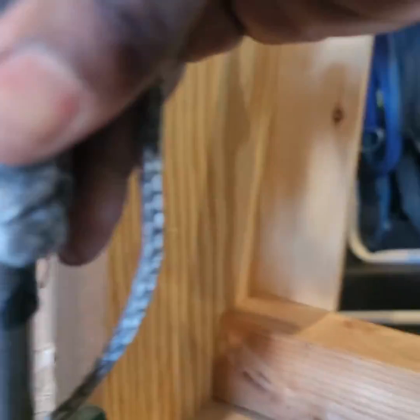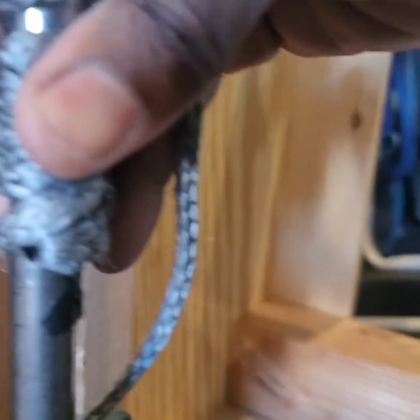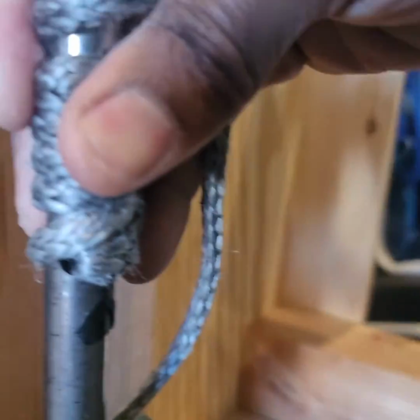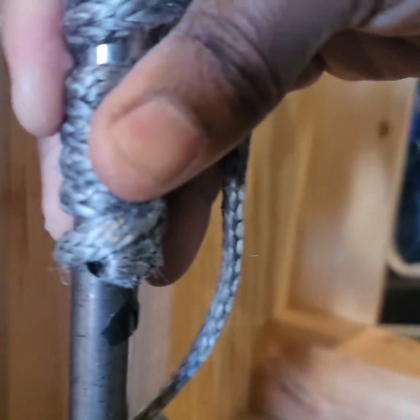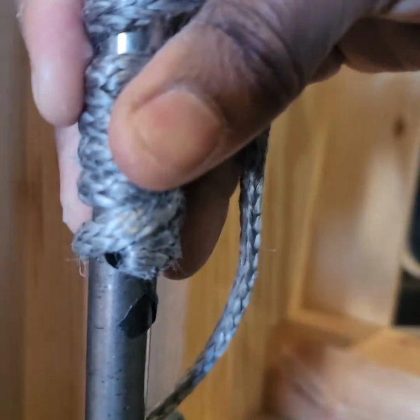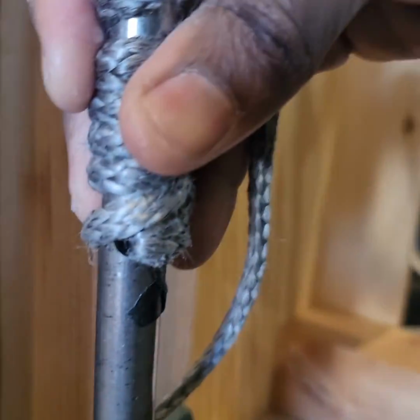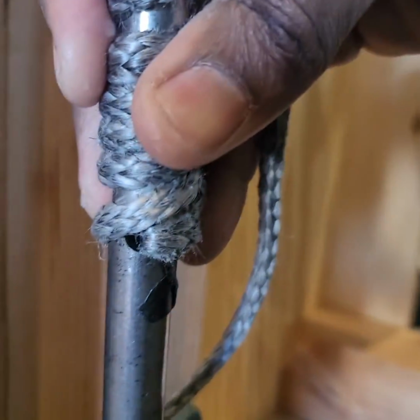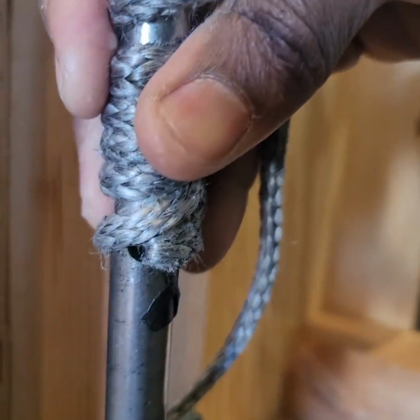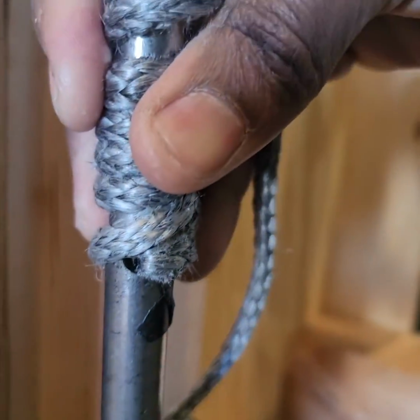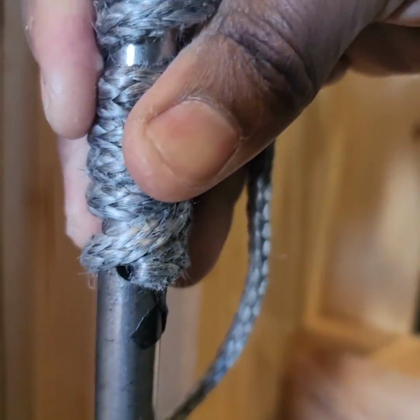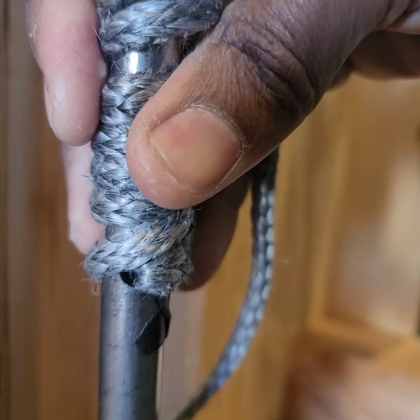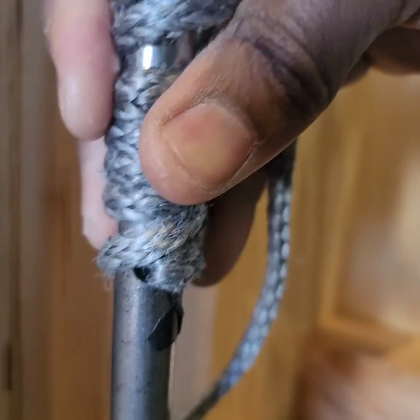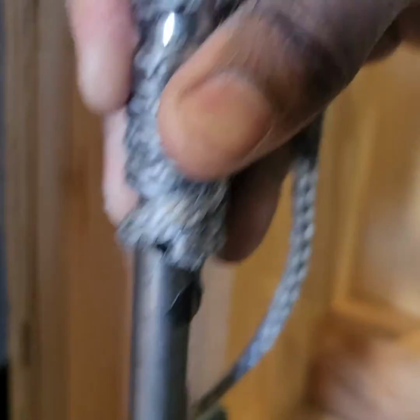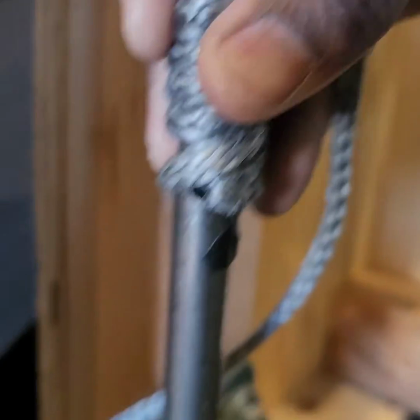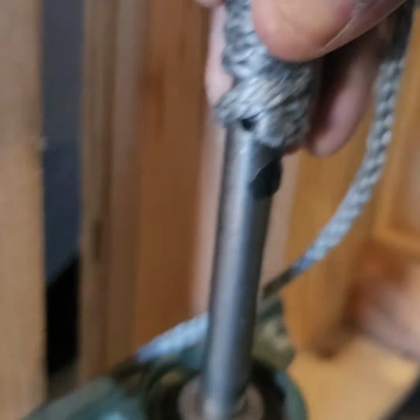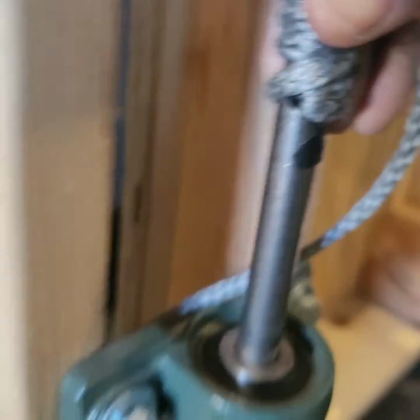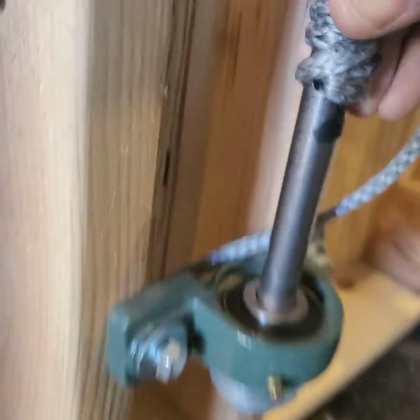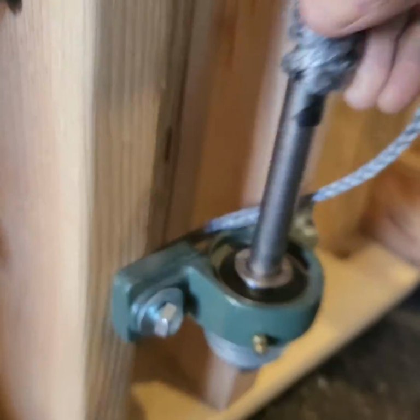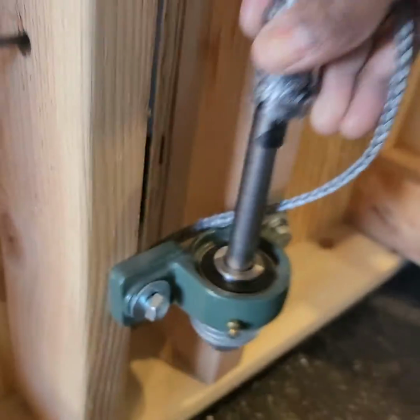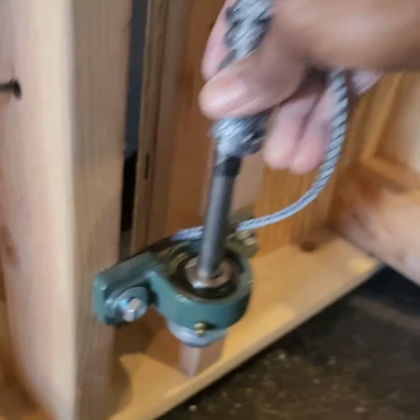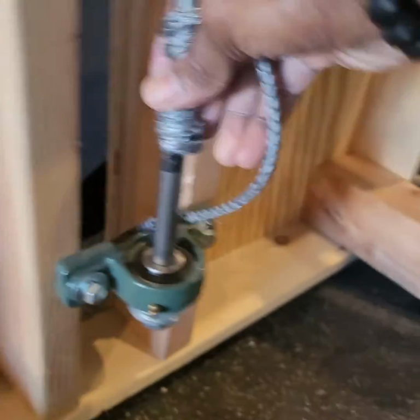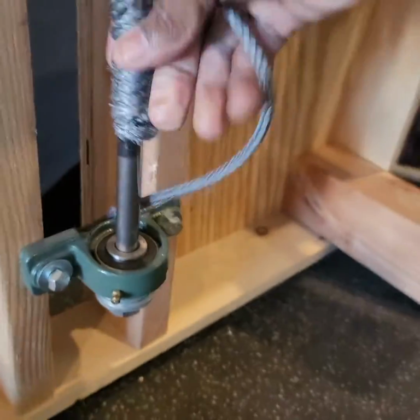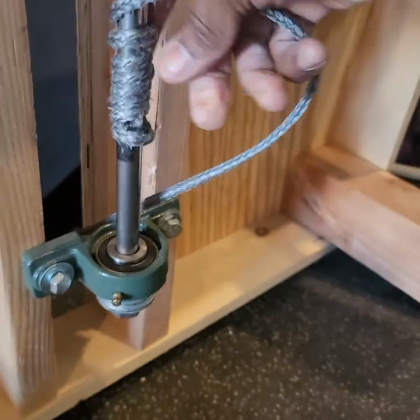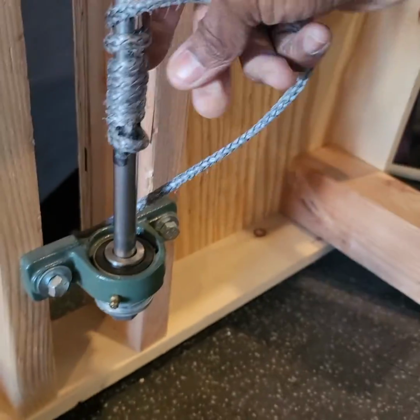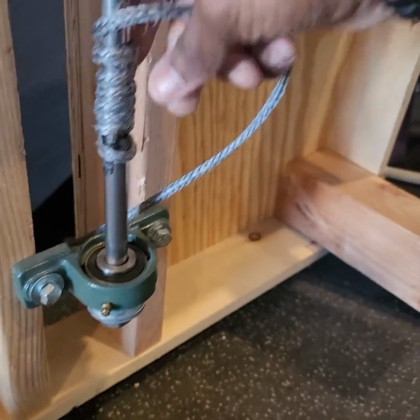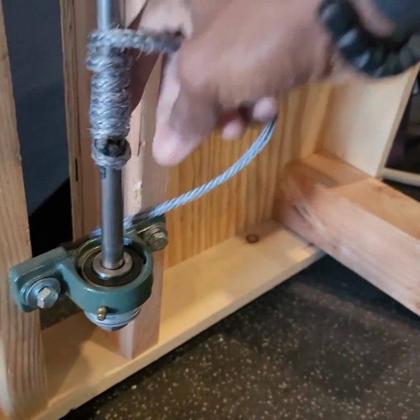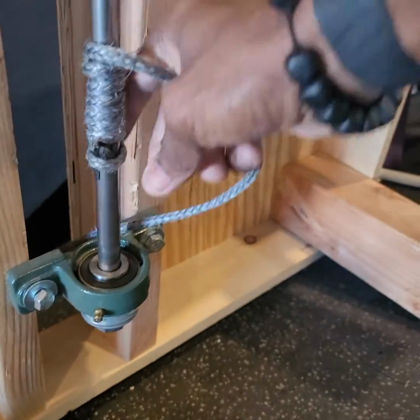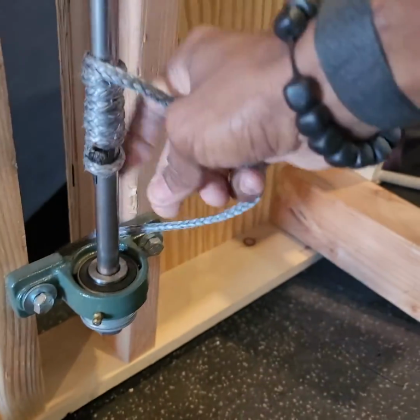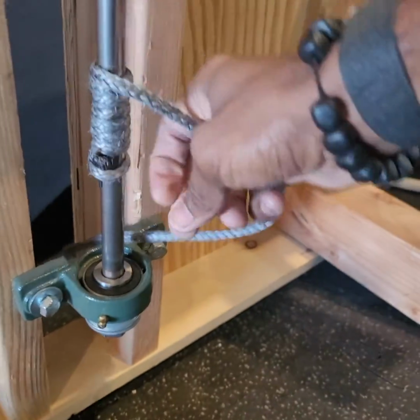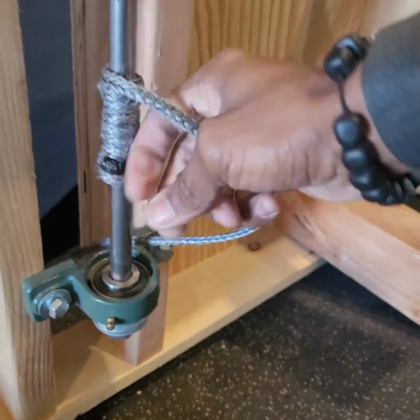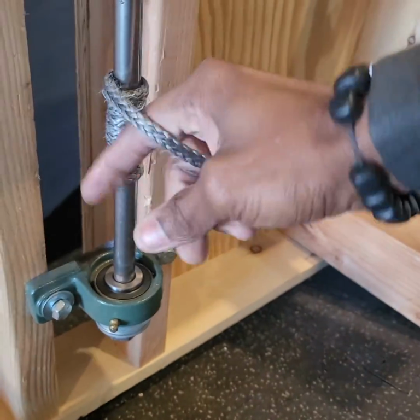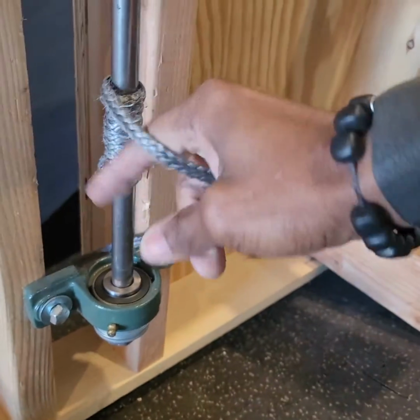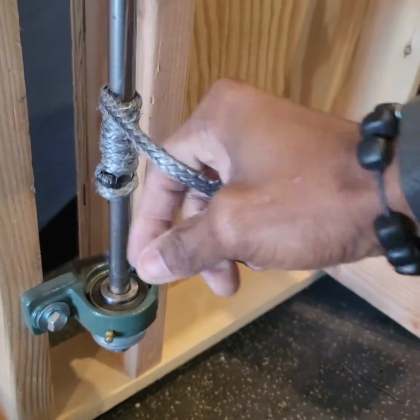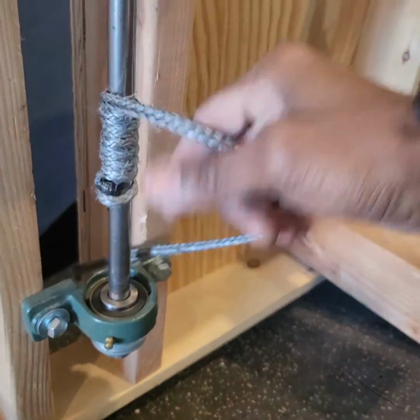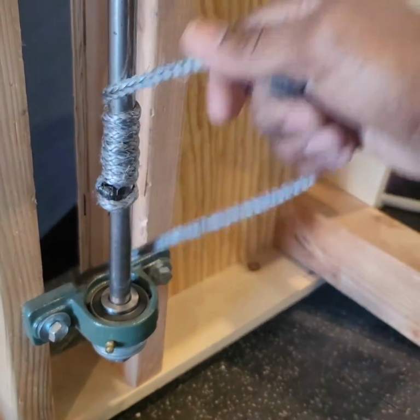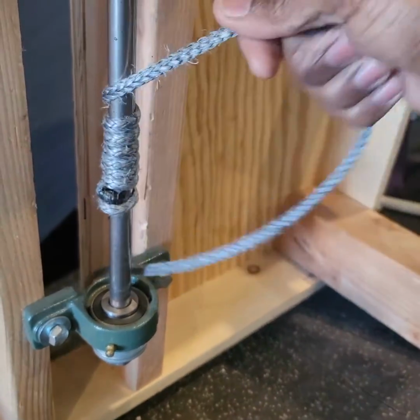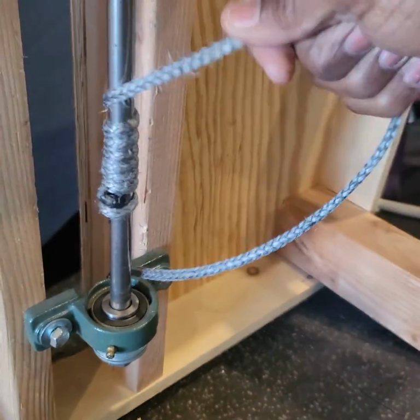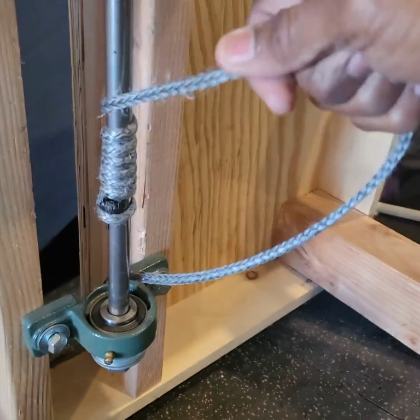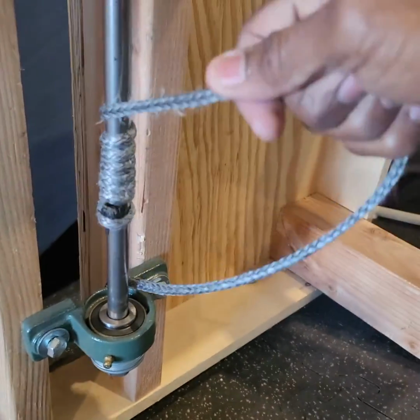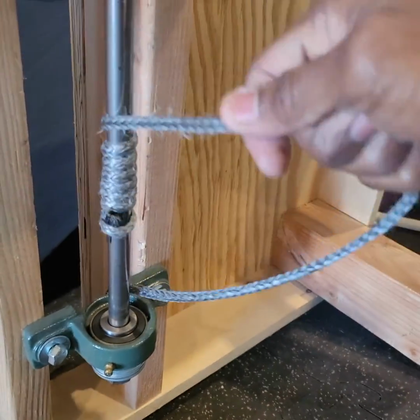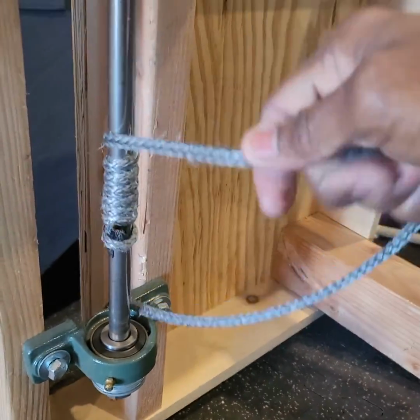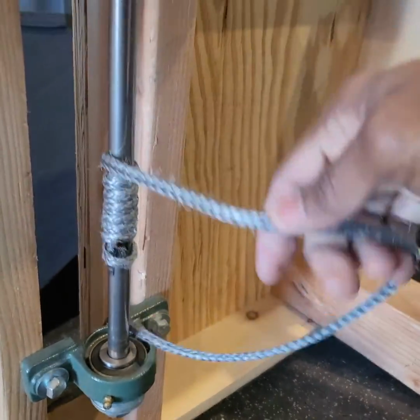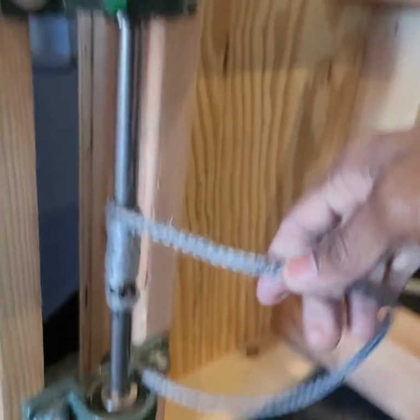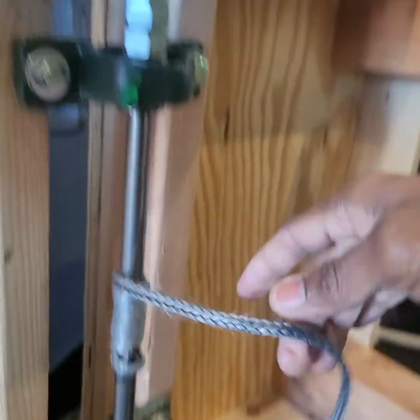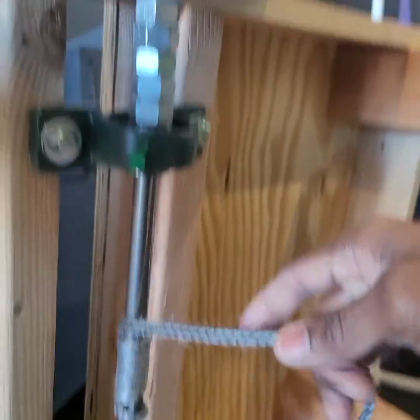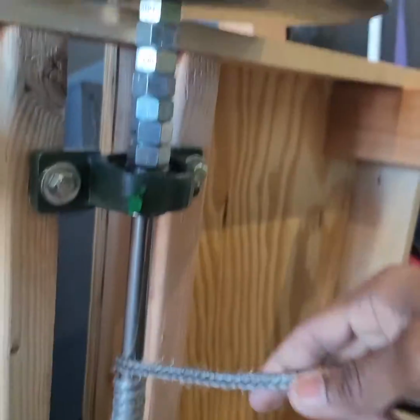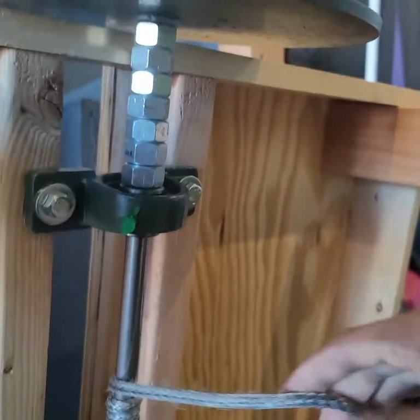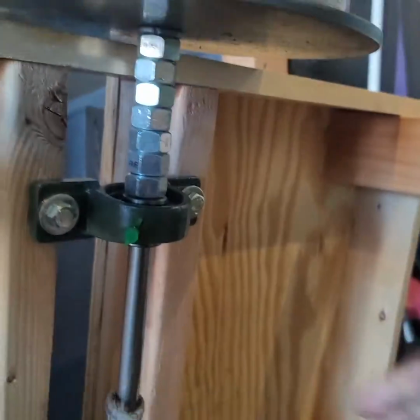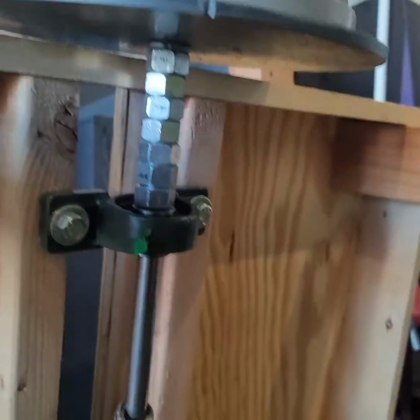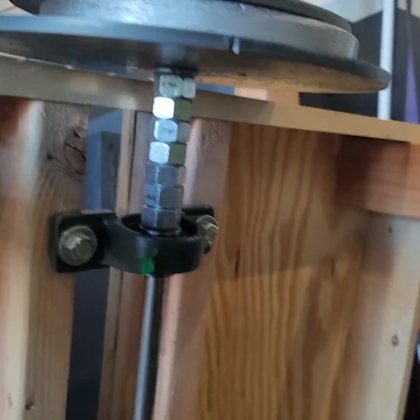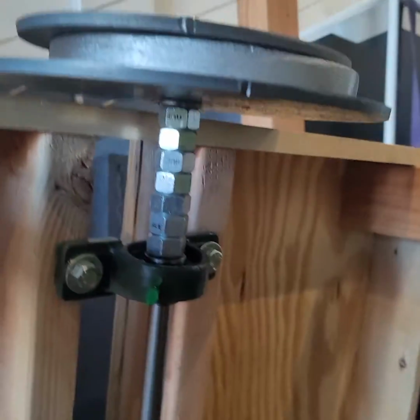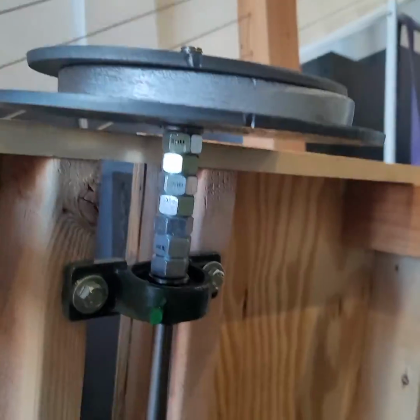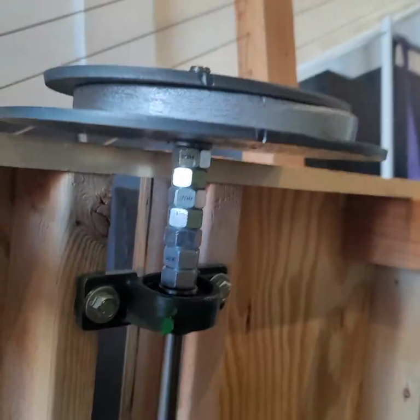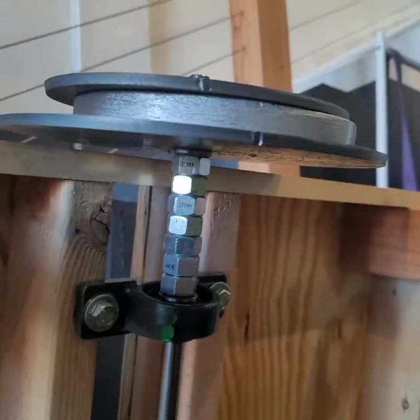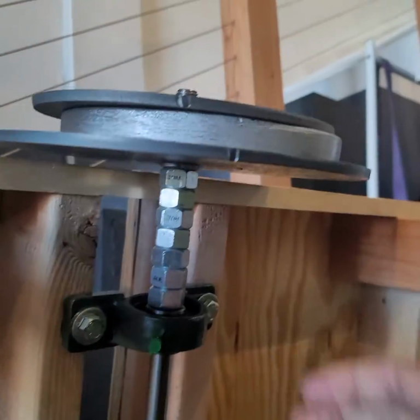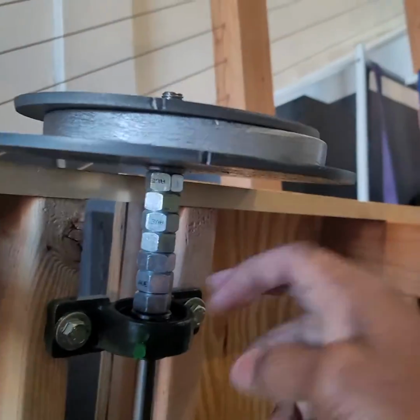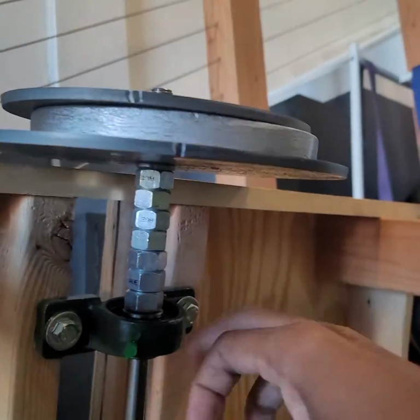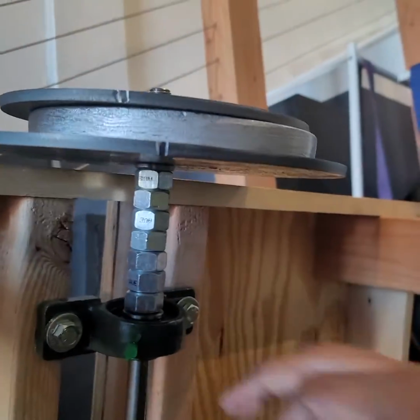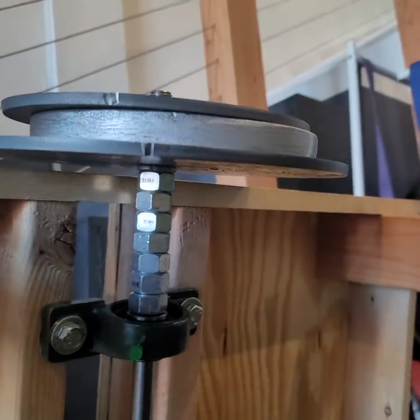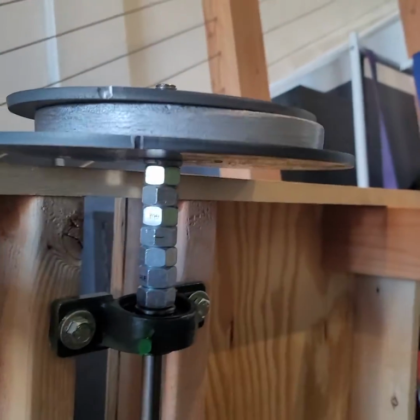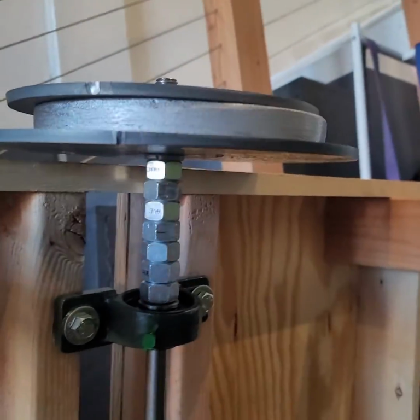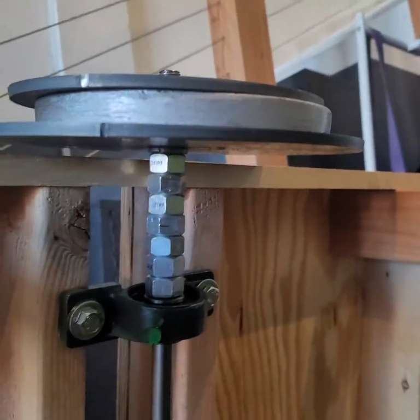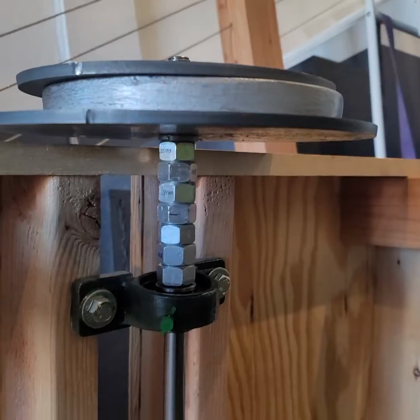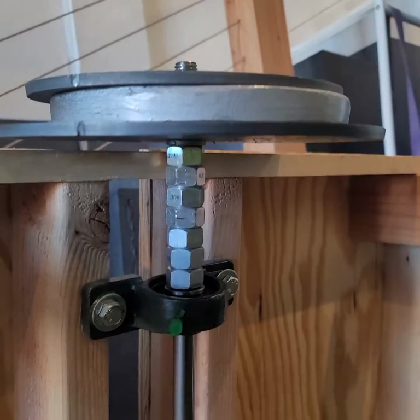The shaft has a hole drilled through it that the rope is actually running through. You can see that there — it's tied around with the nut and sealed bearings.